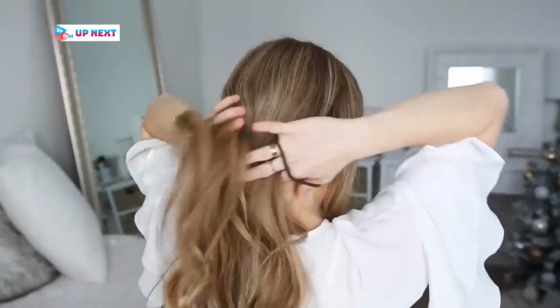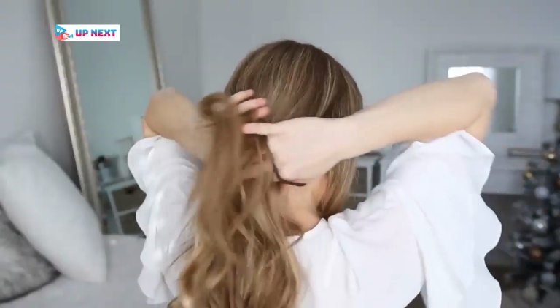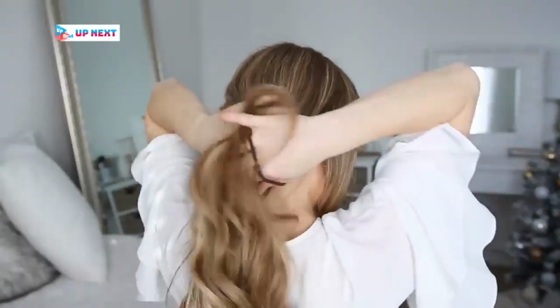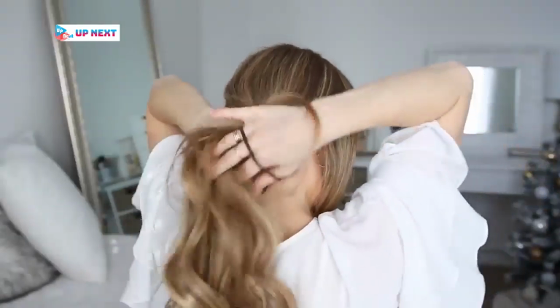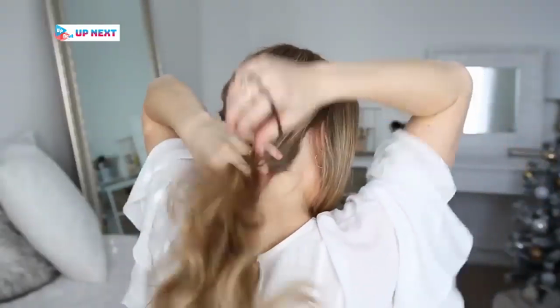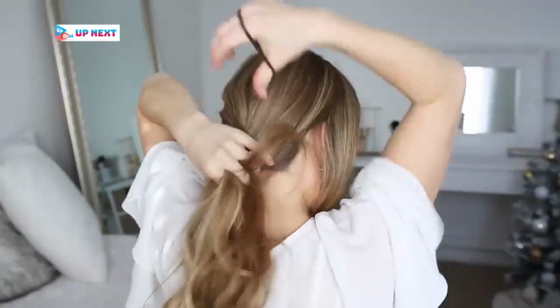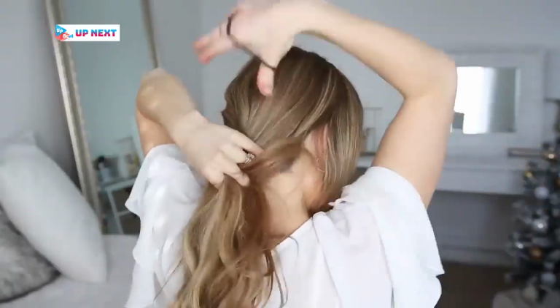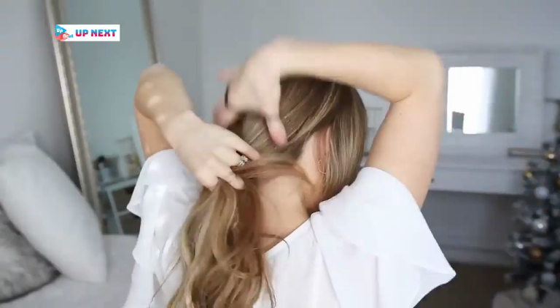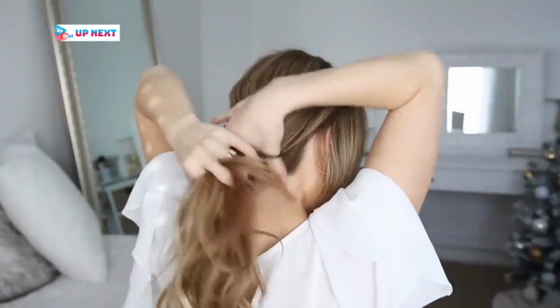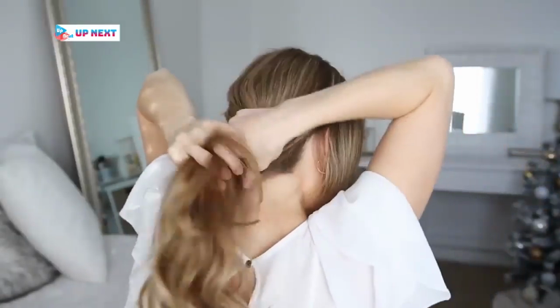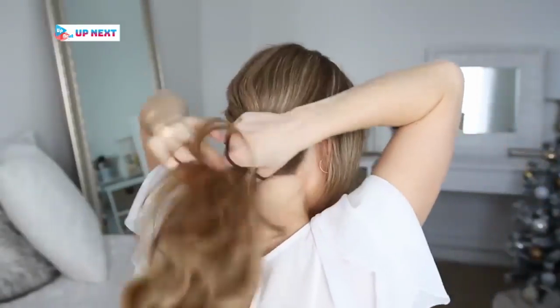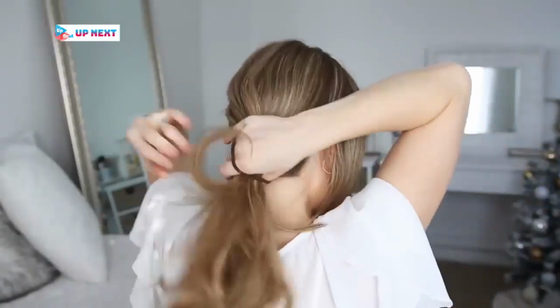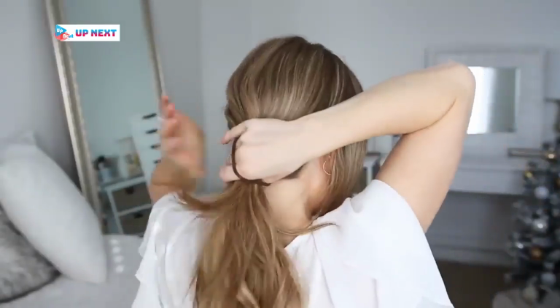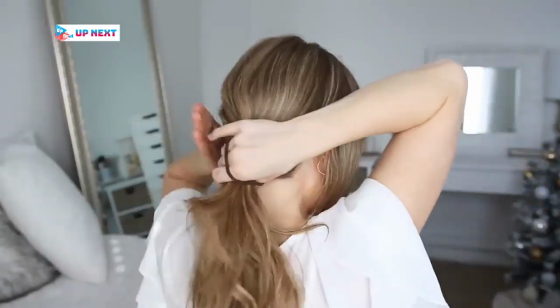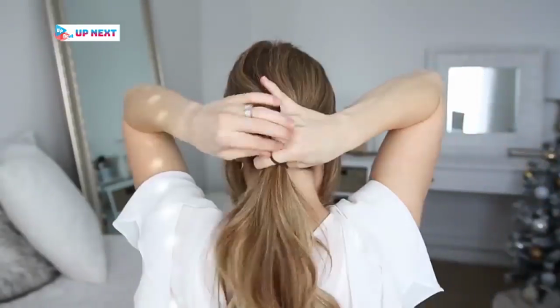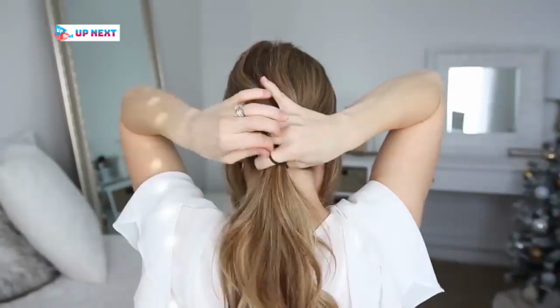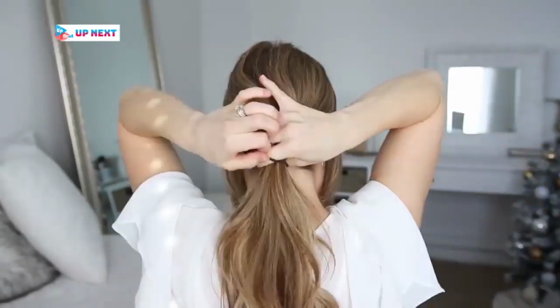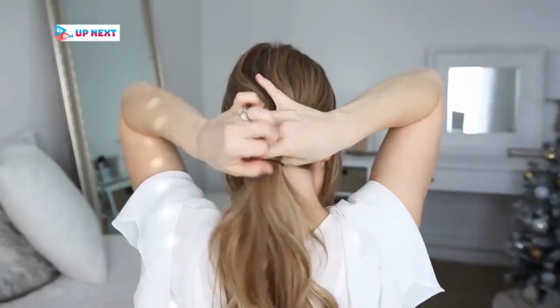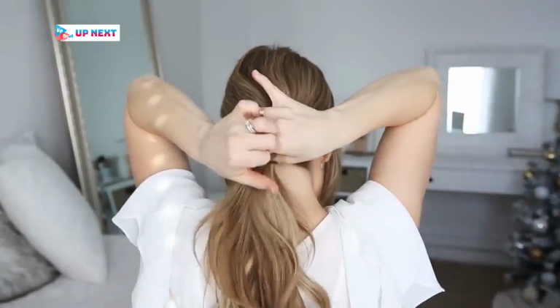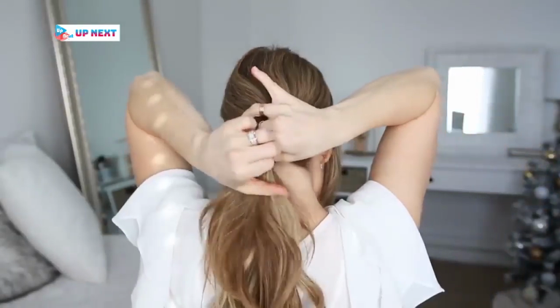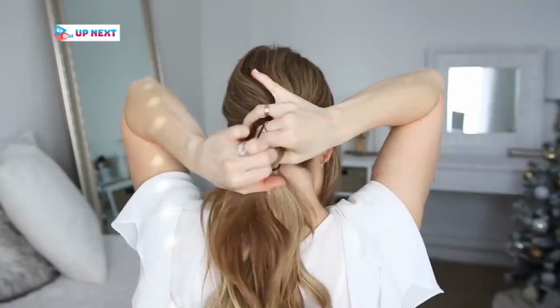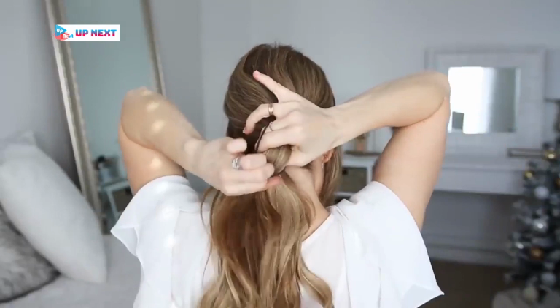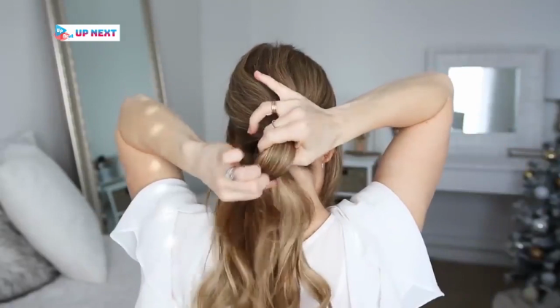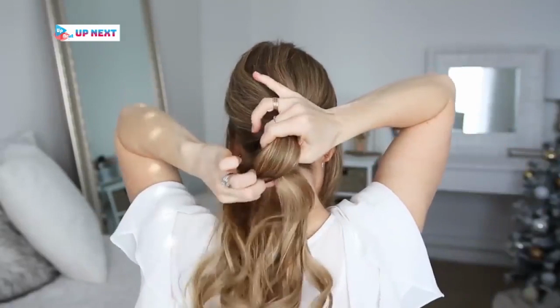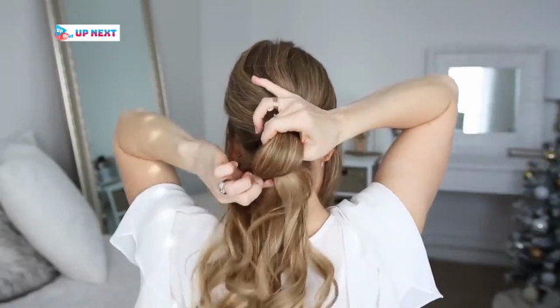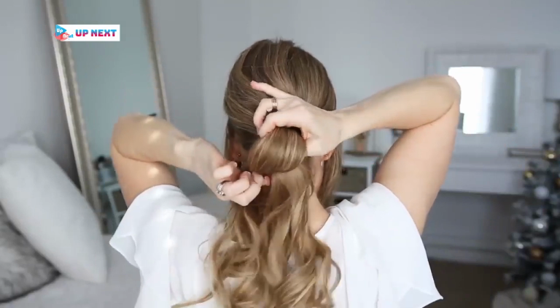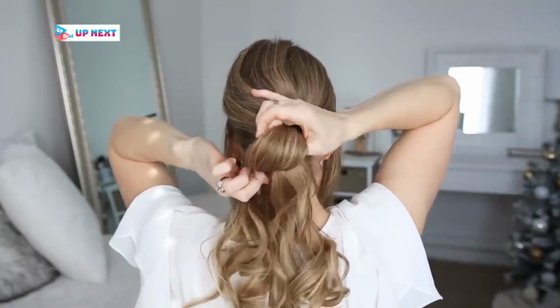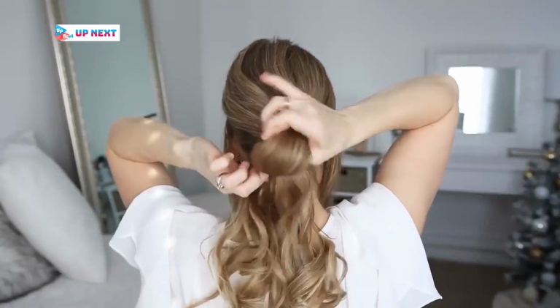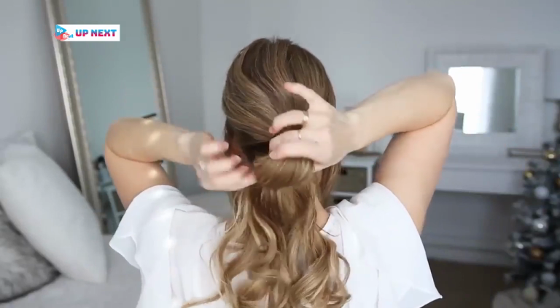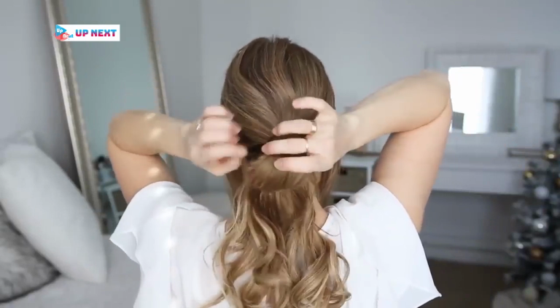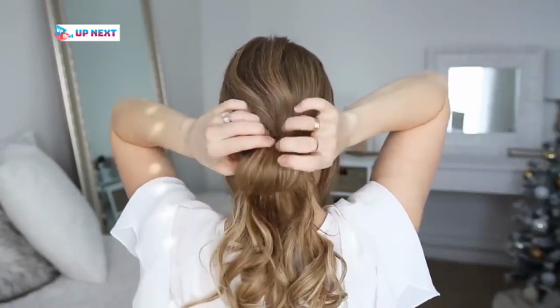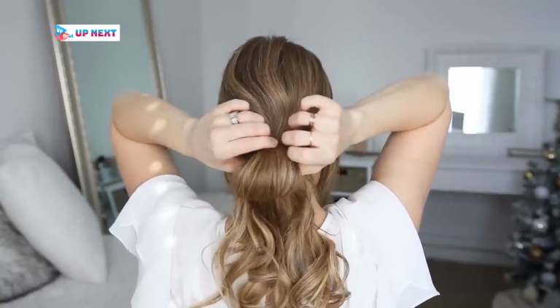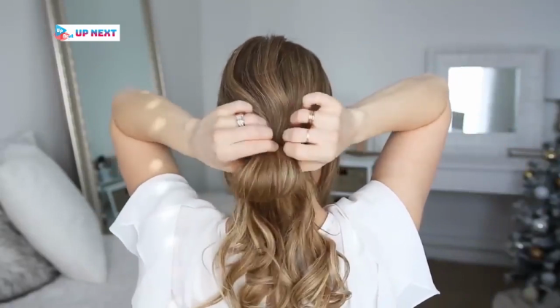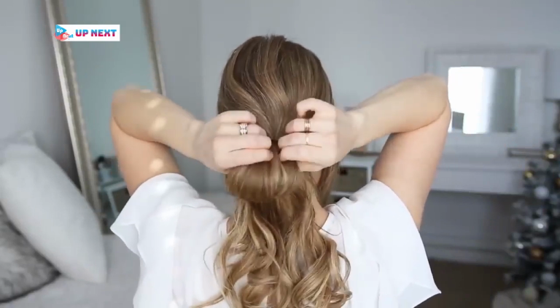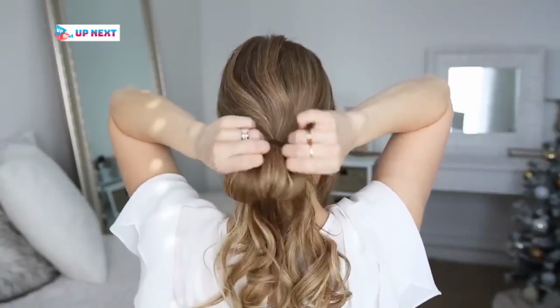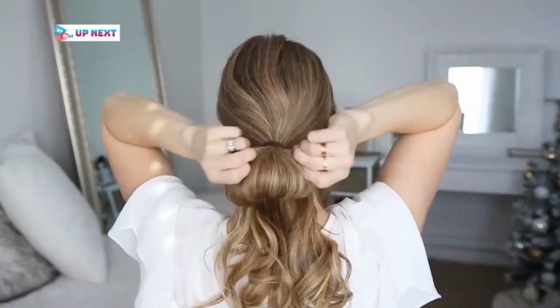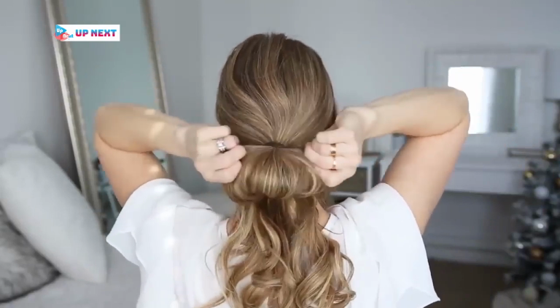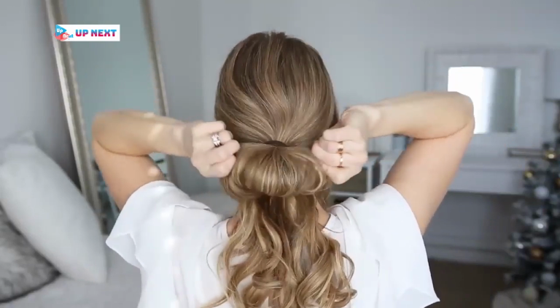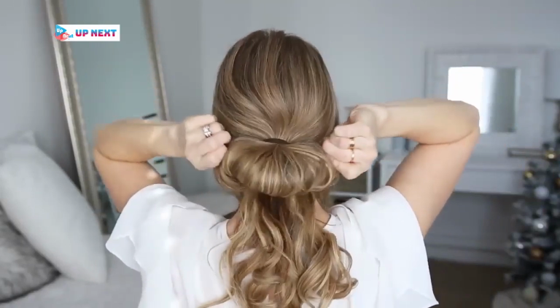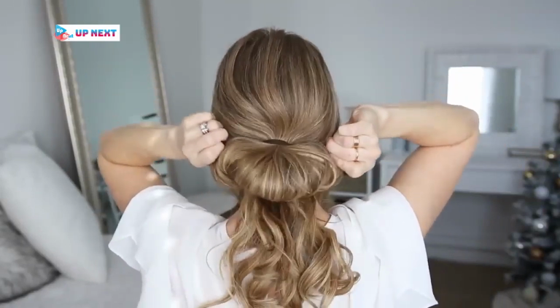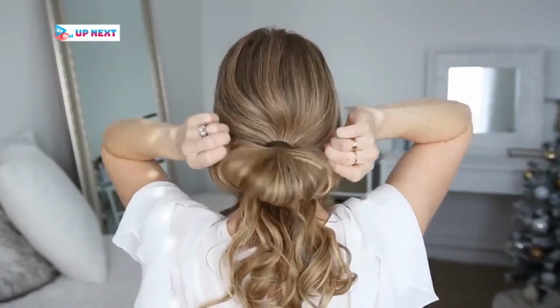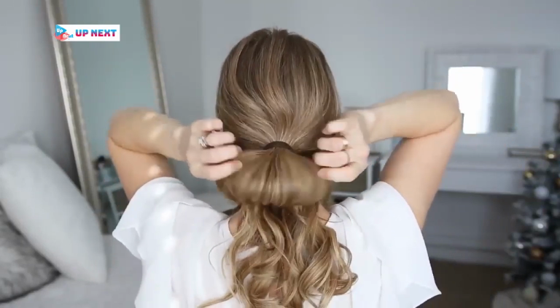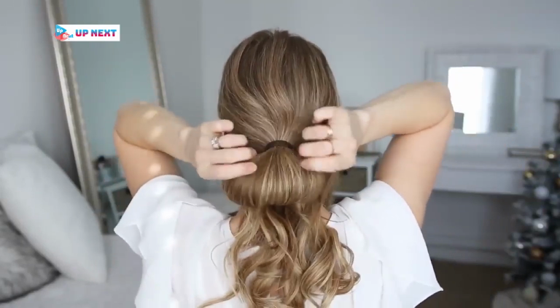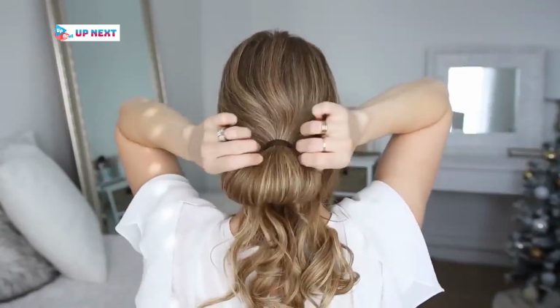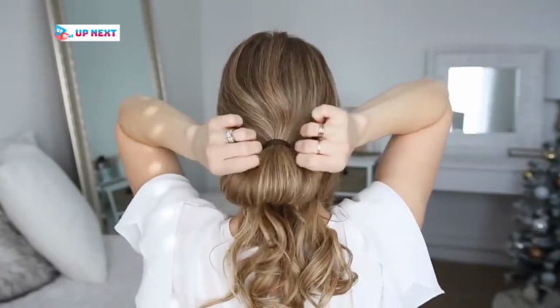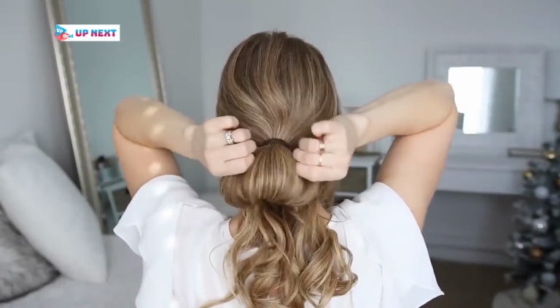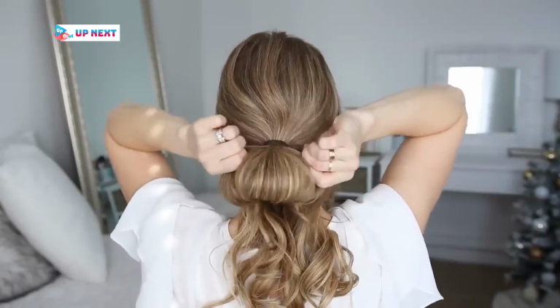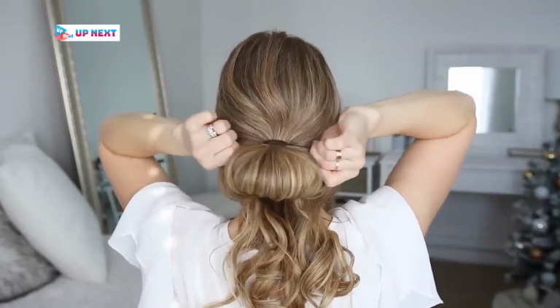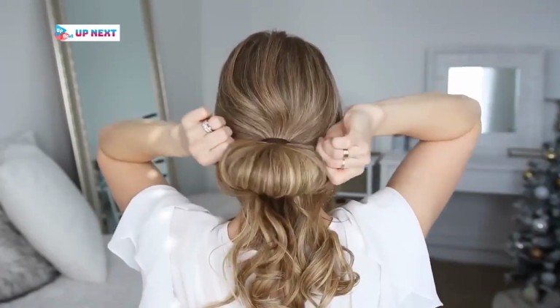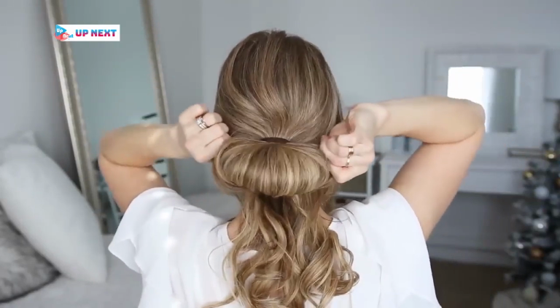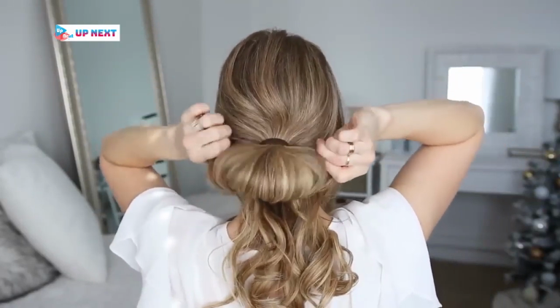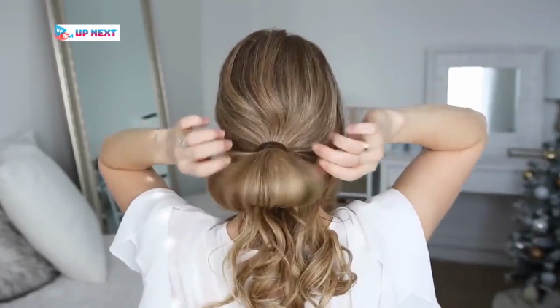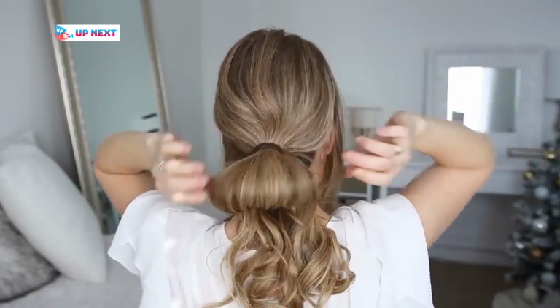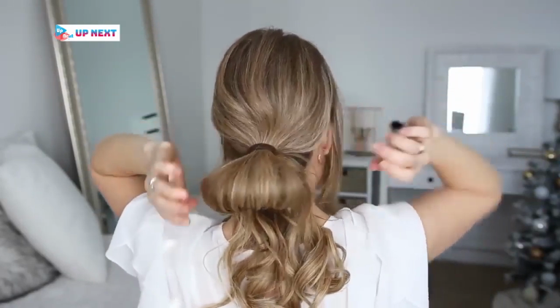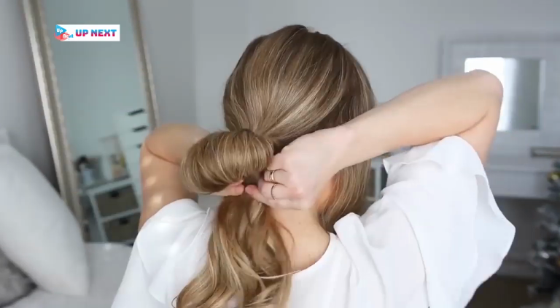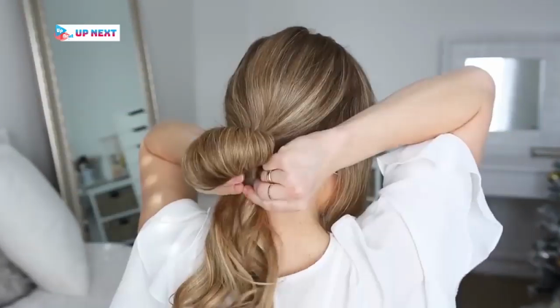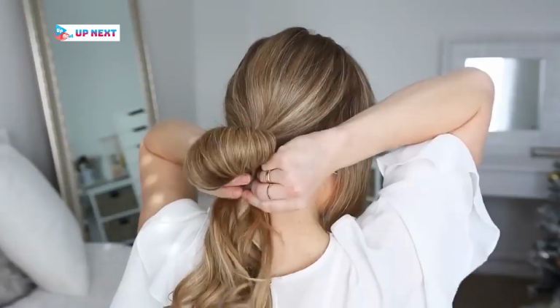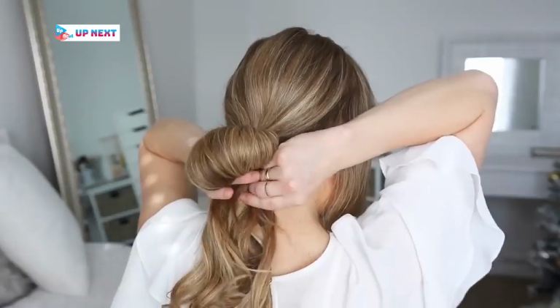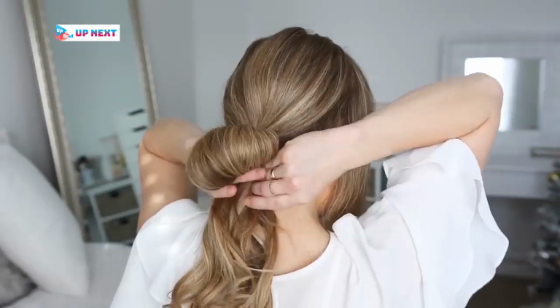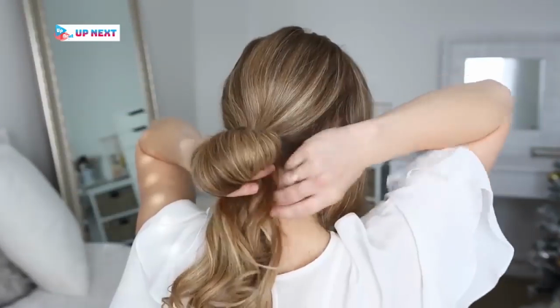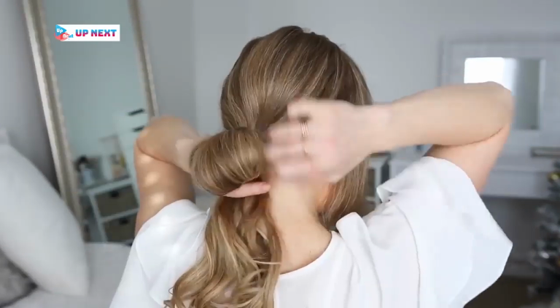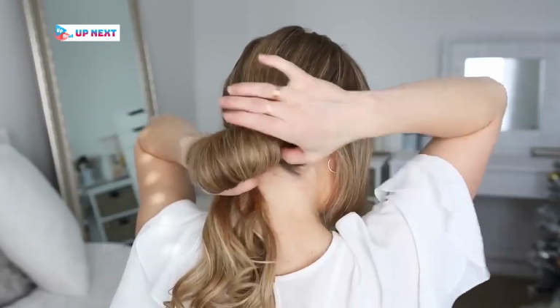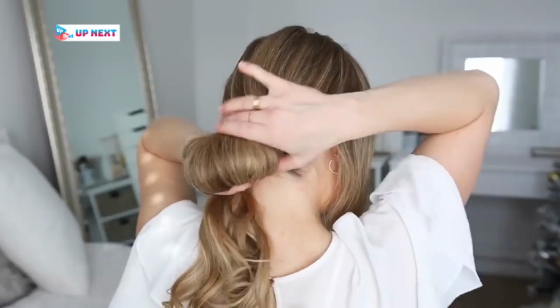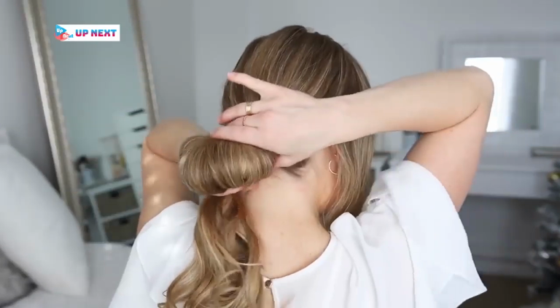With the rest of my hair I'm going to tie it together with a hairband at the nape of my neck, but on the last wrap I'm only going to pull the hair halfway through to create a loop.